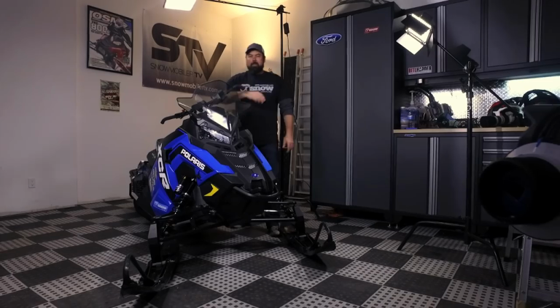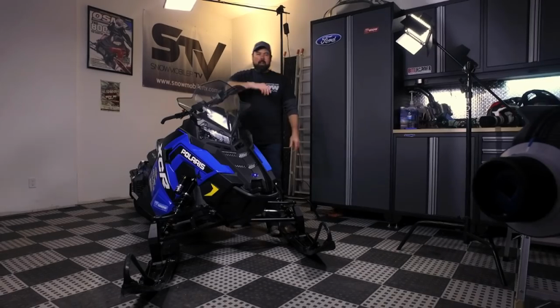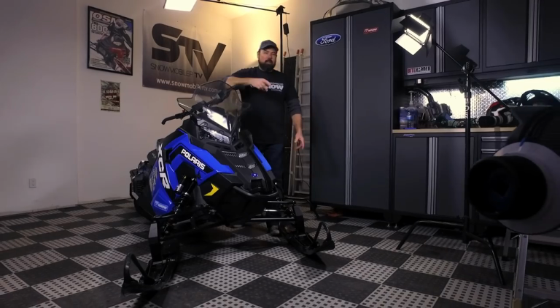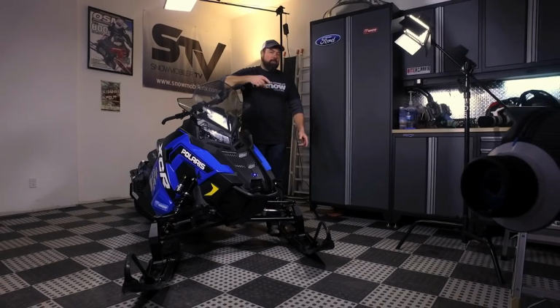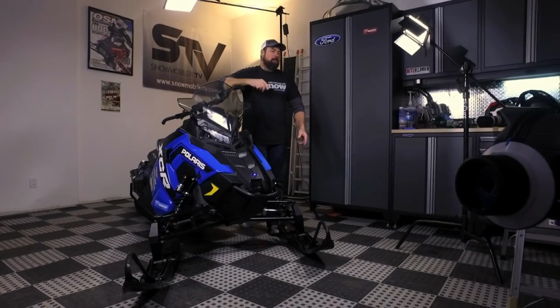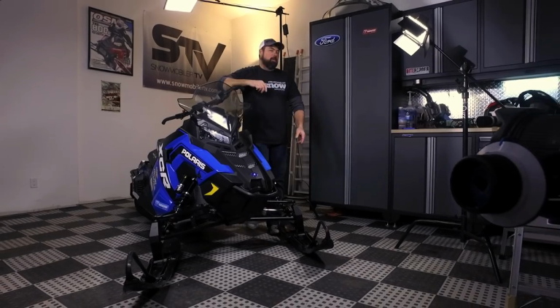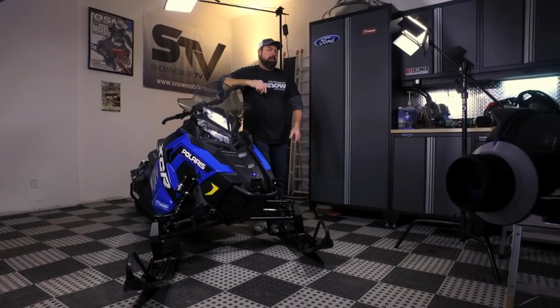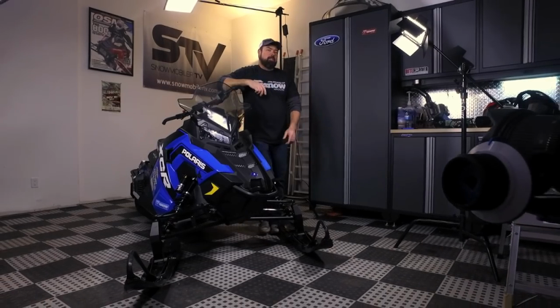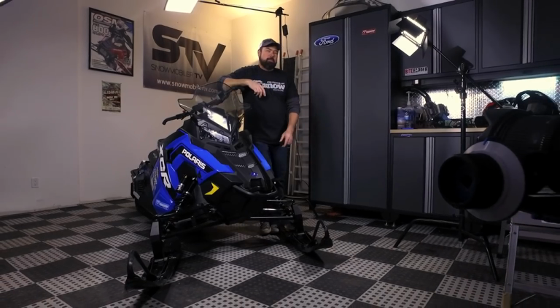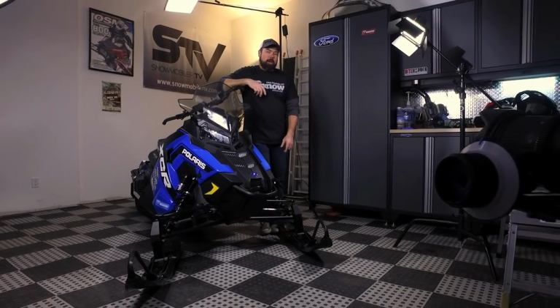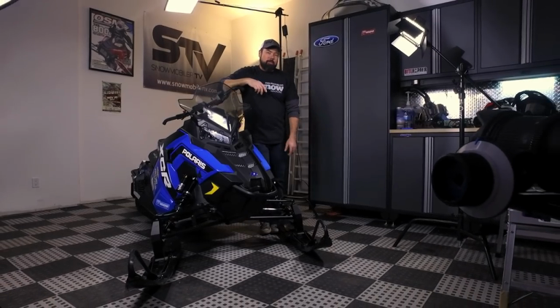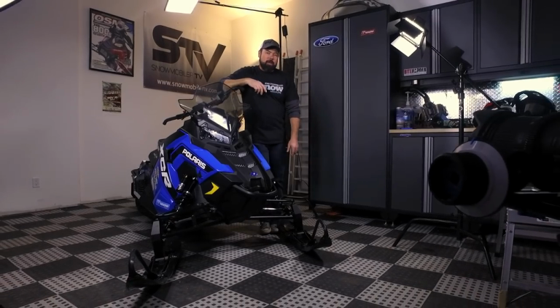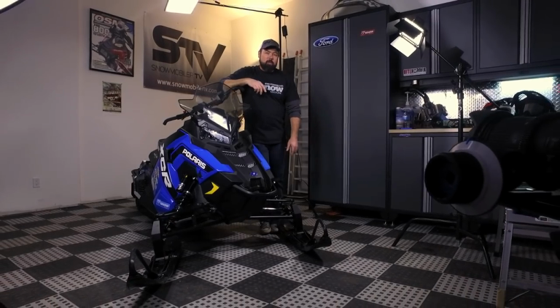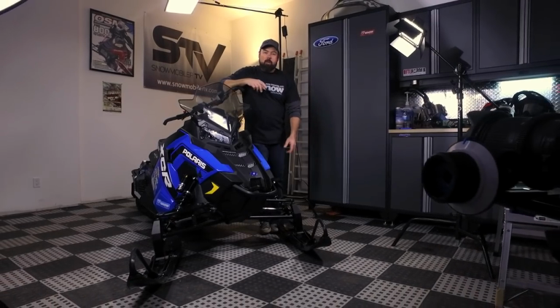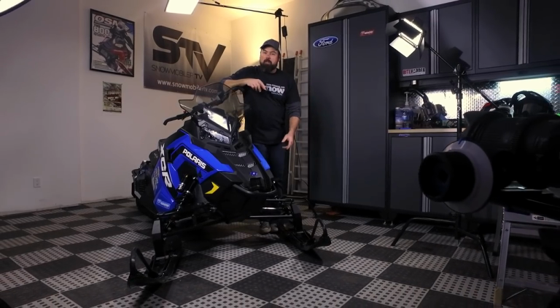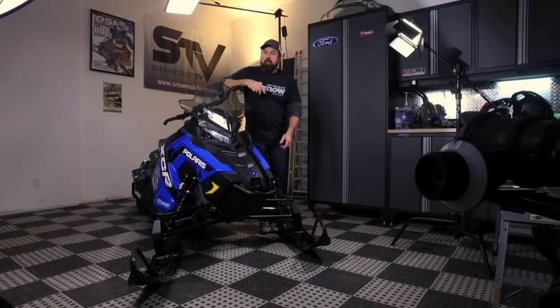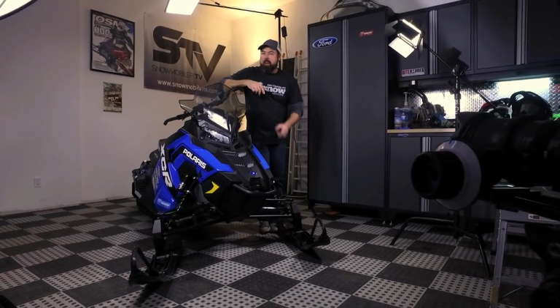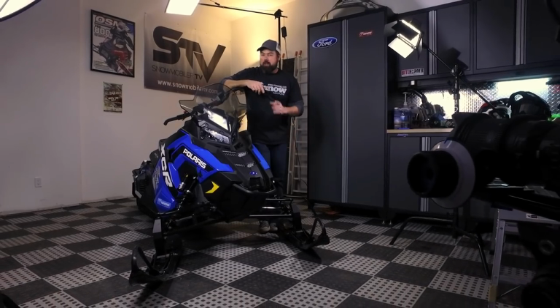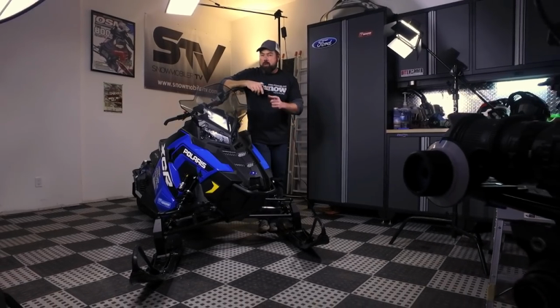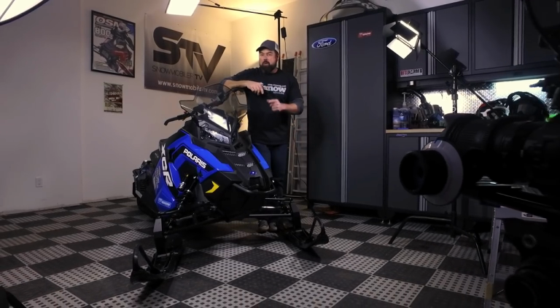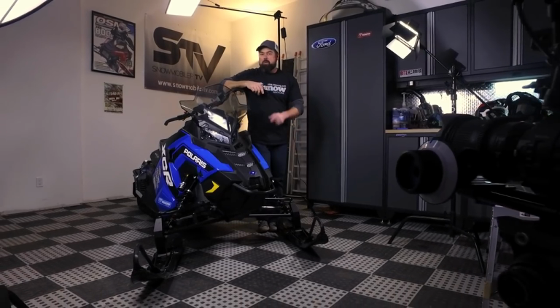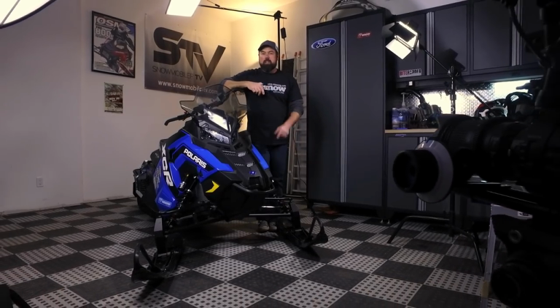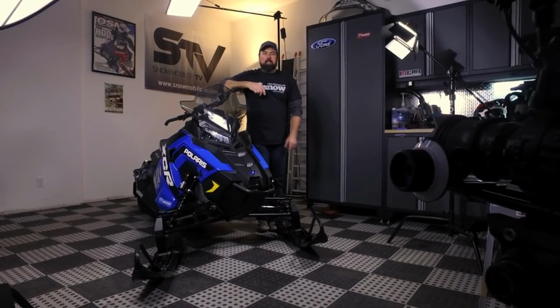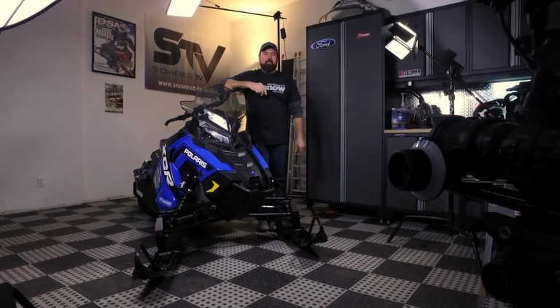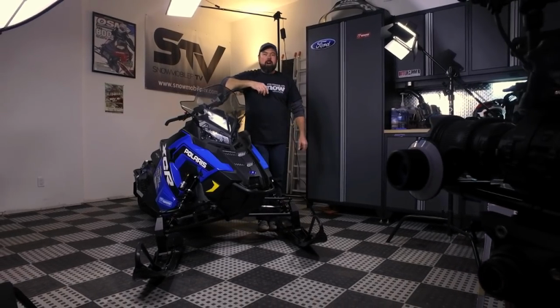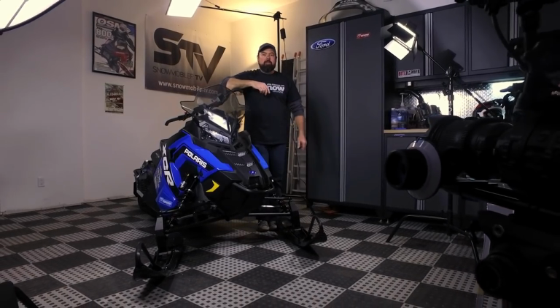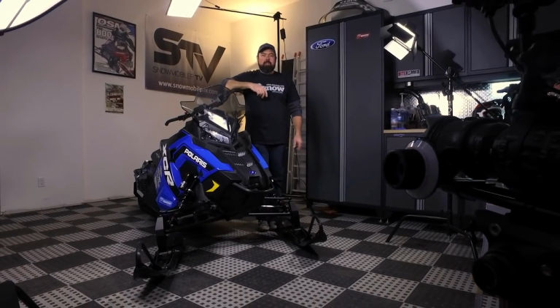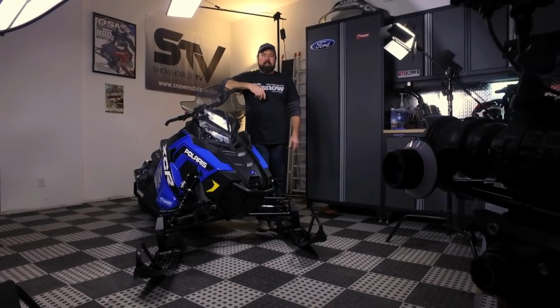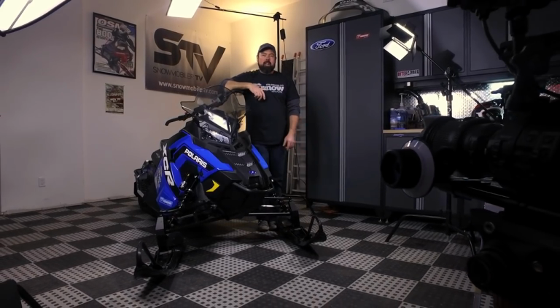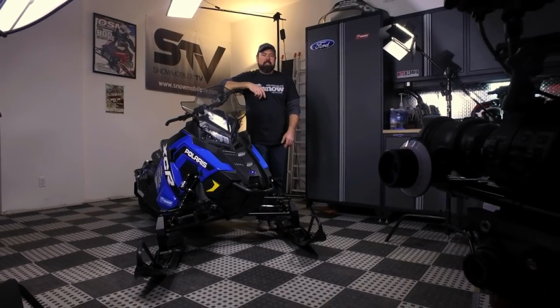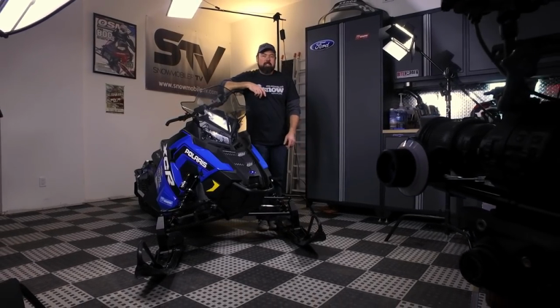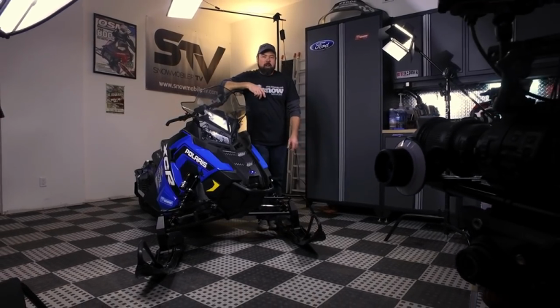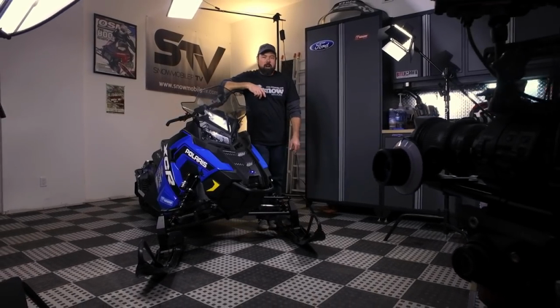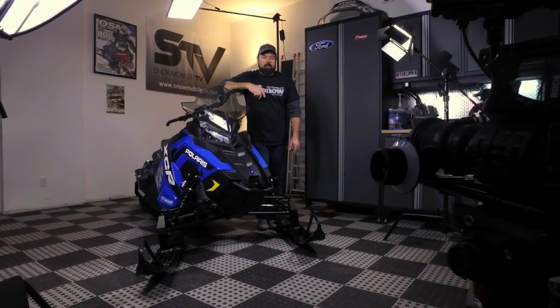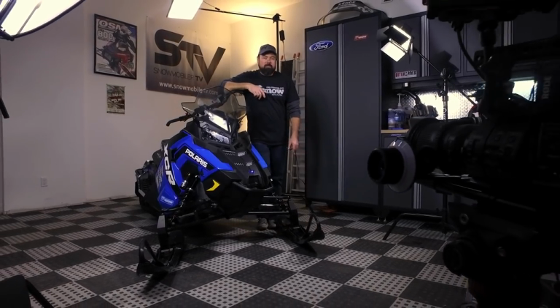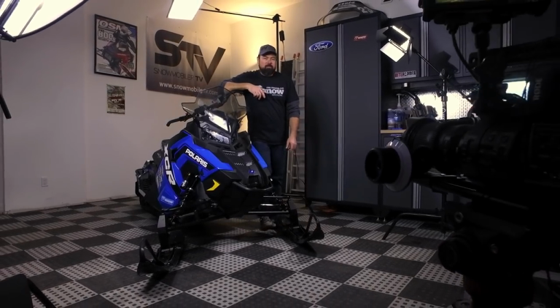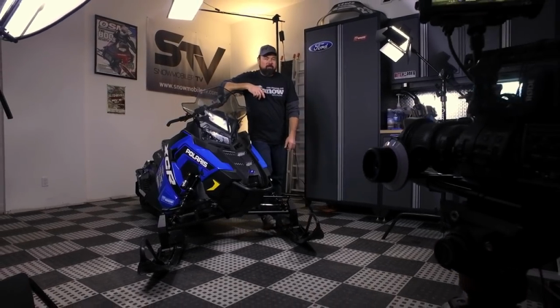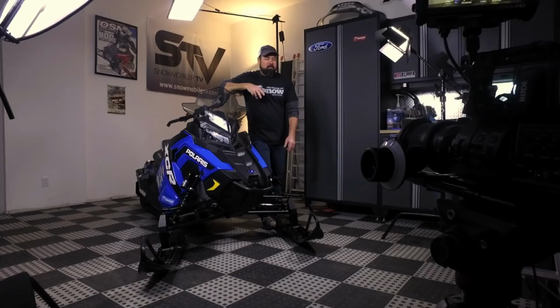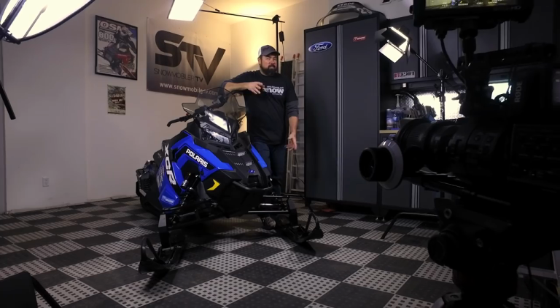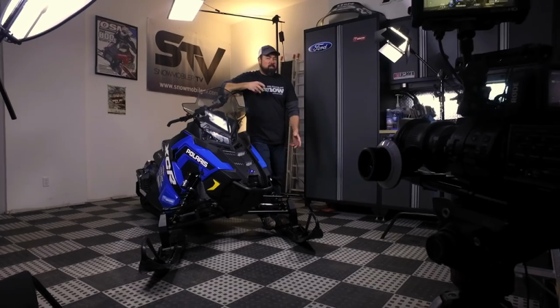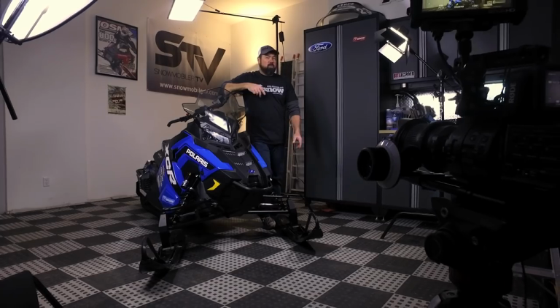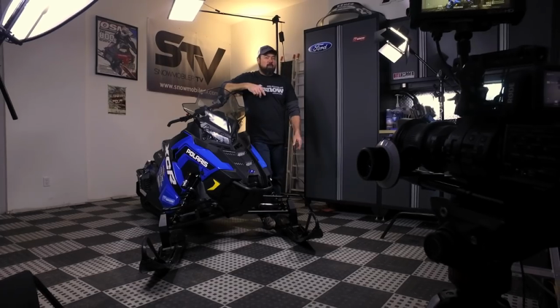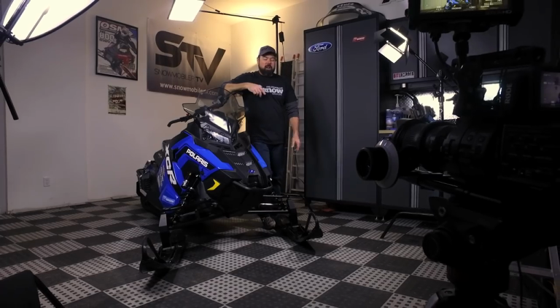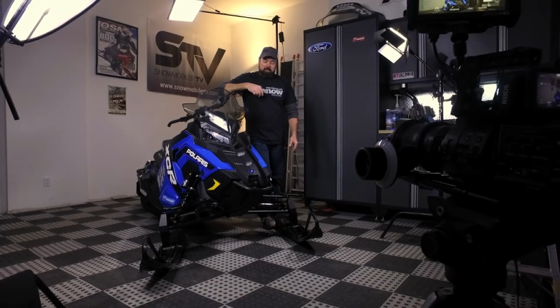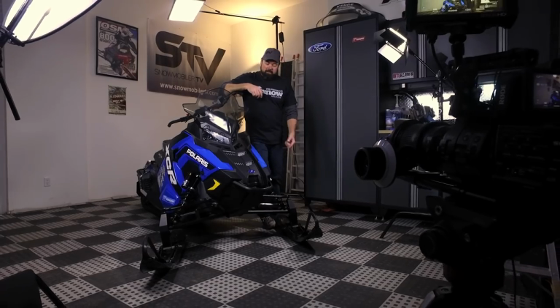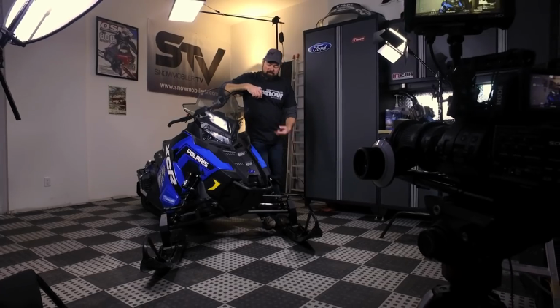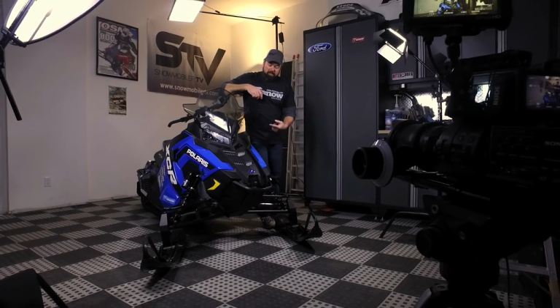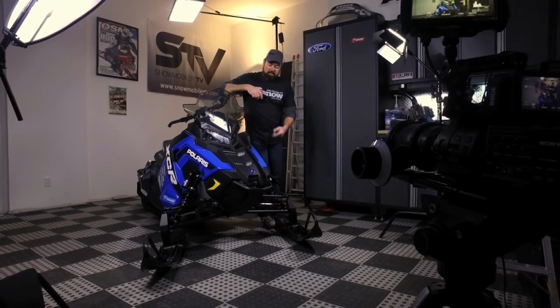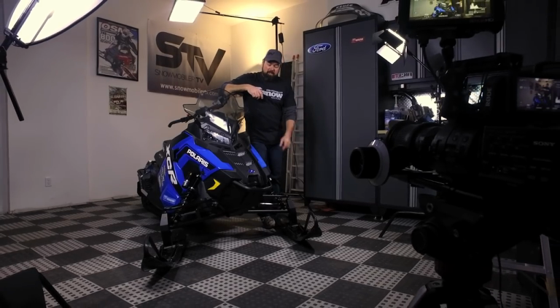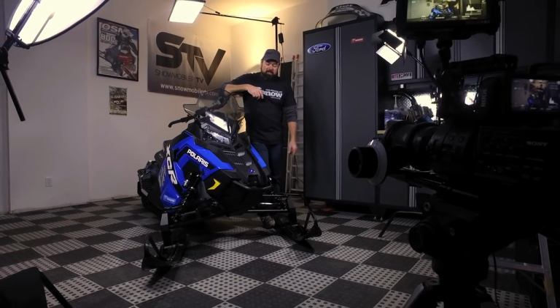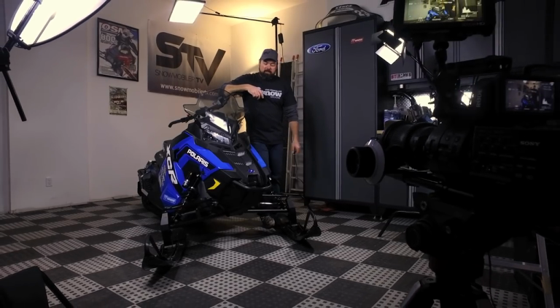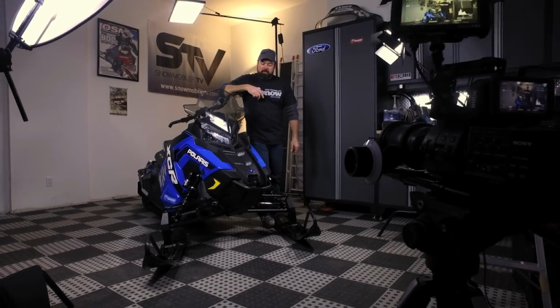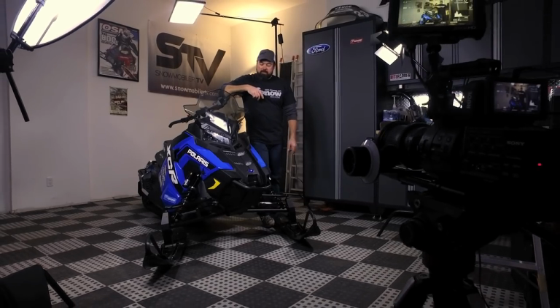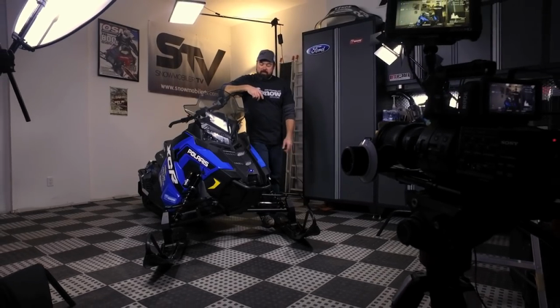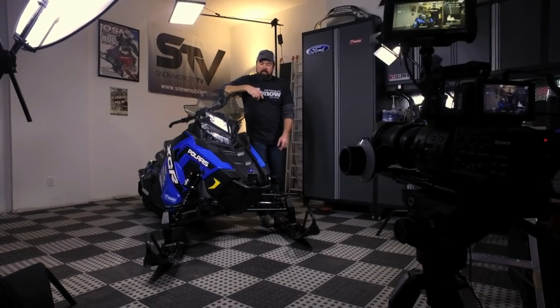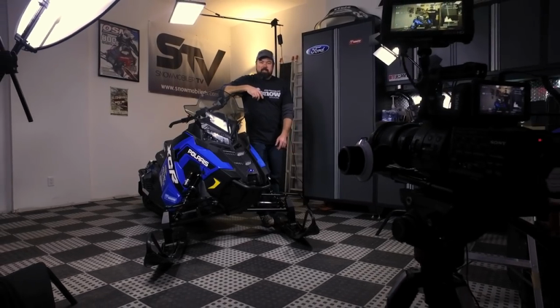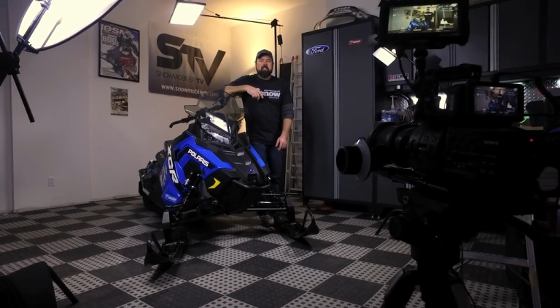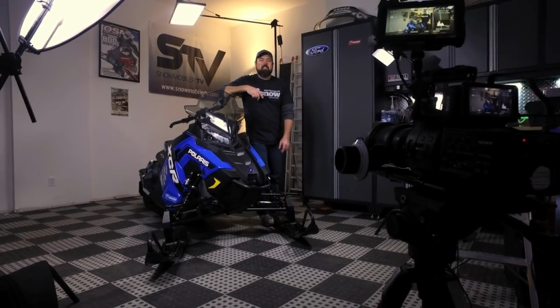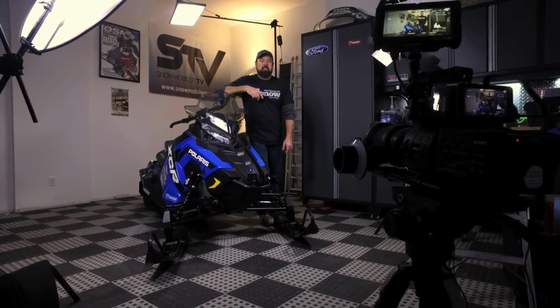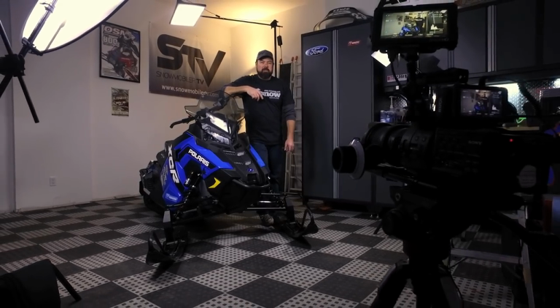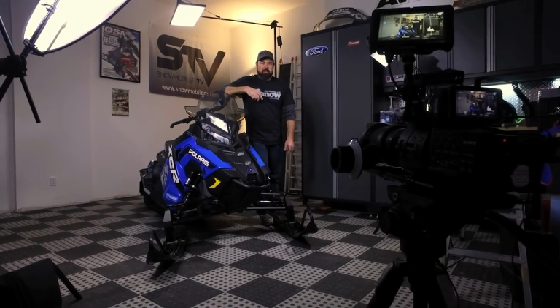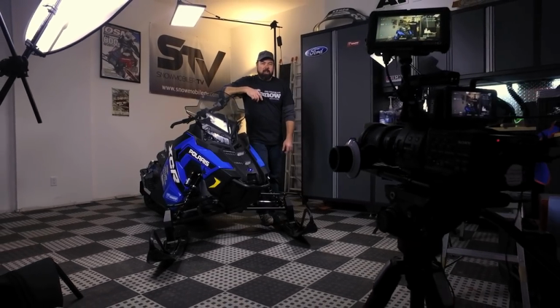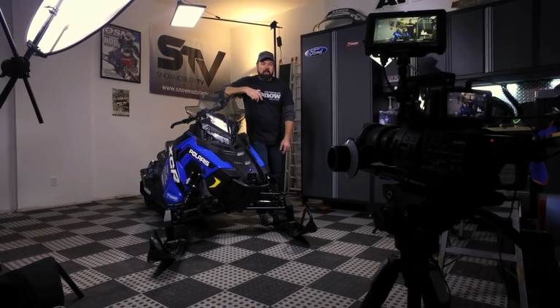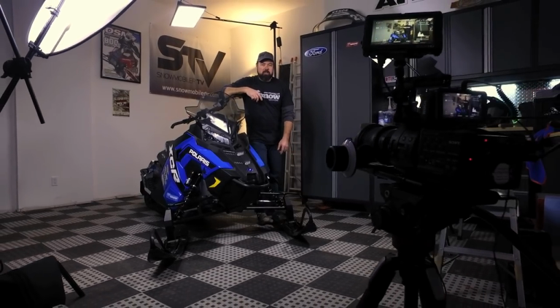The bigger question might be whether or not you can live up to the XCR, because otherwise this thing is going to eat you for lunch.